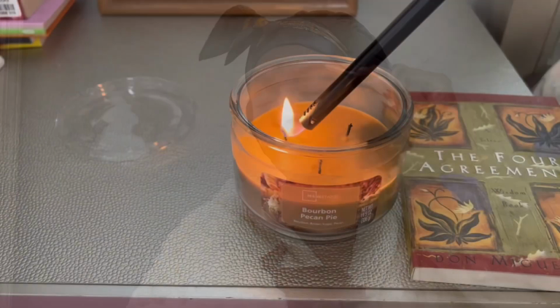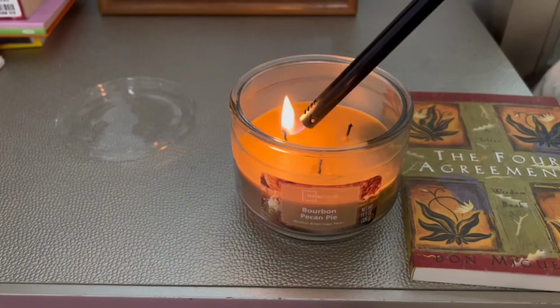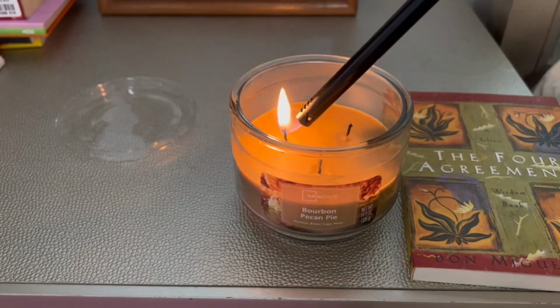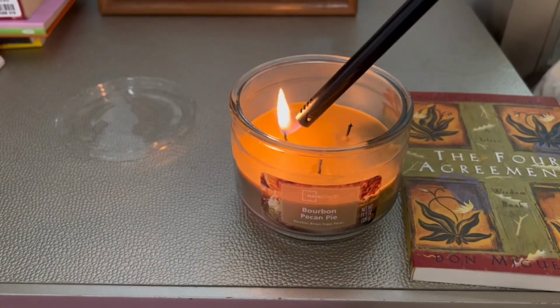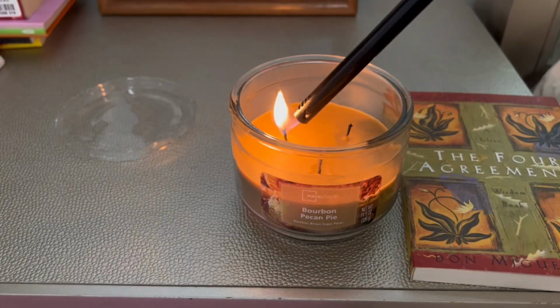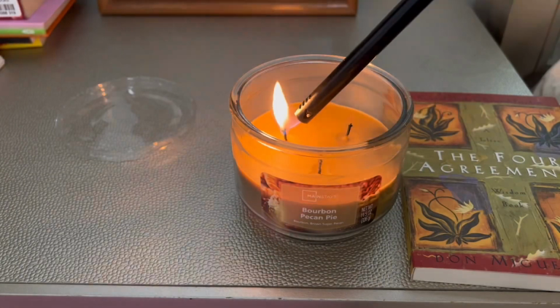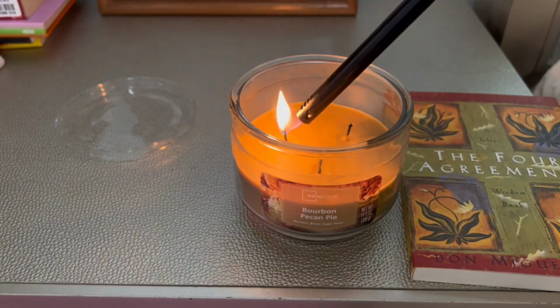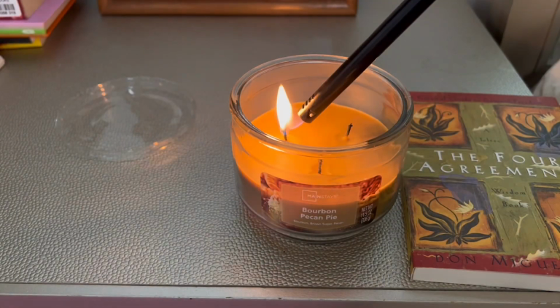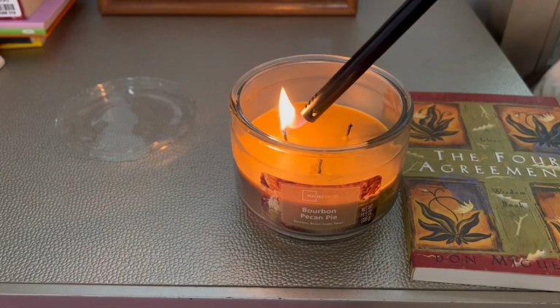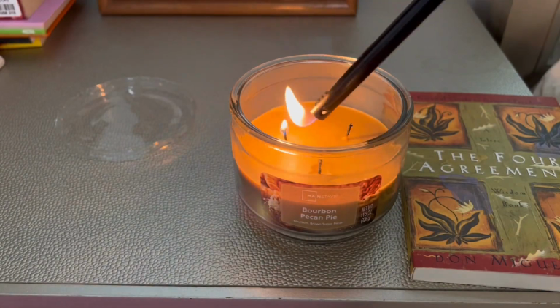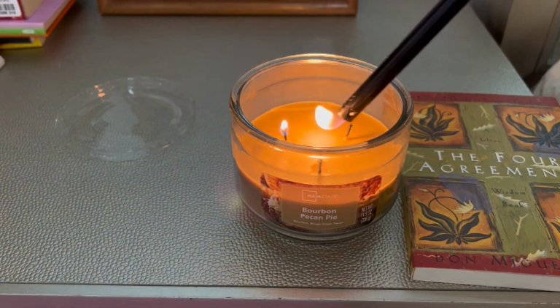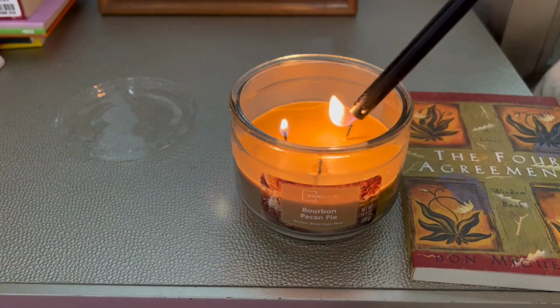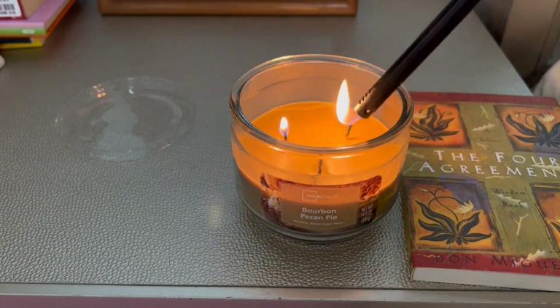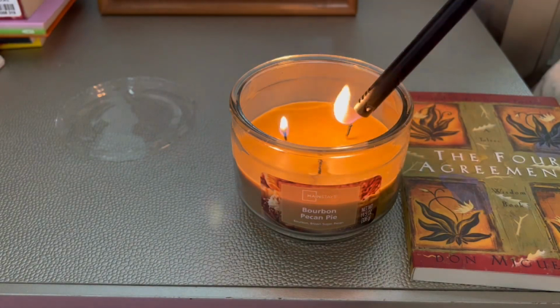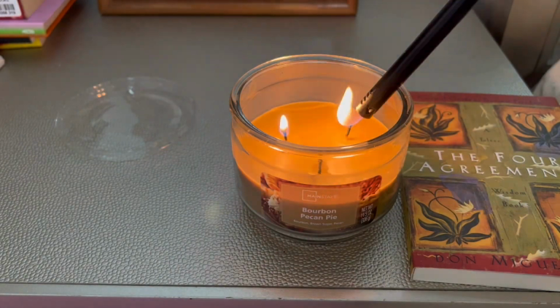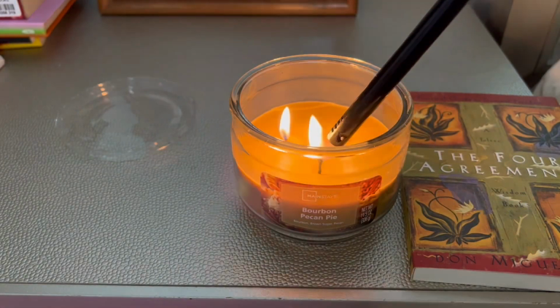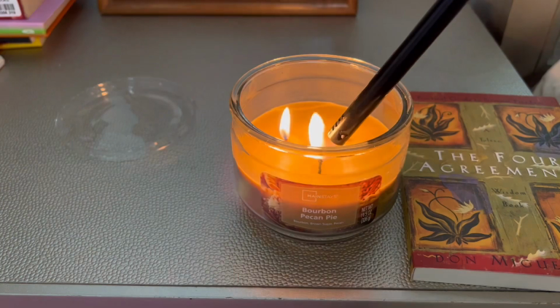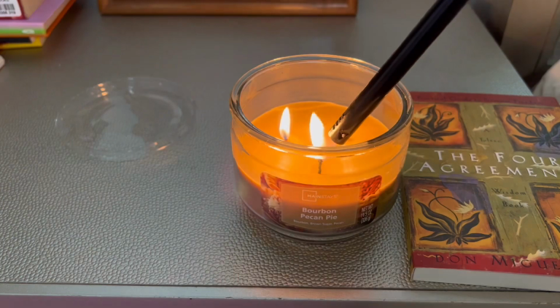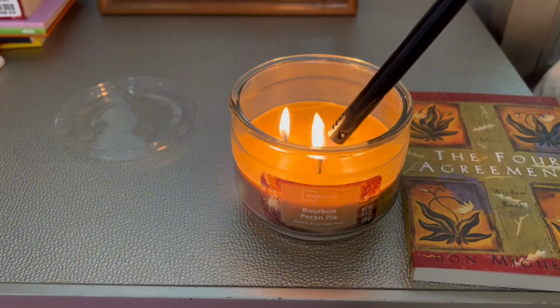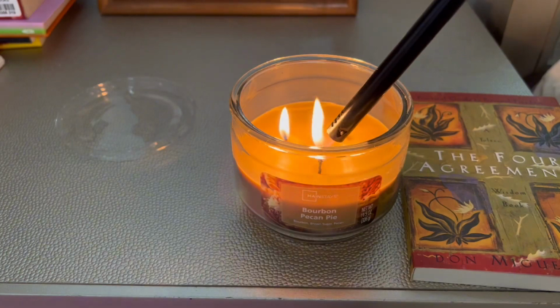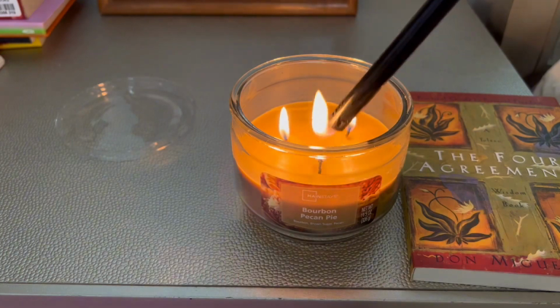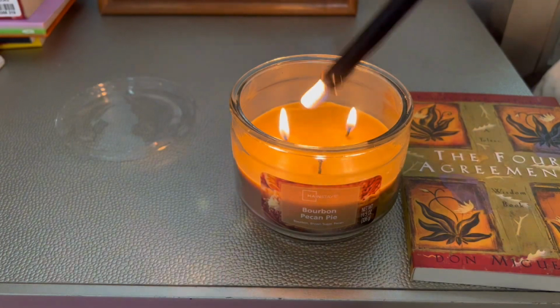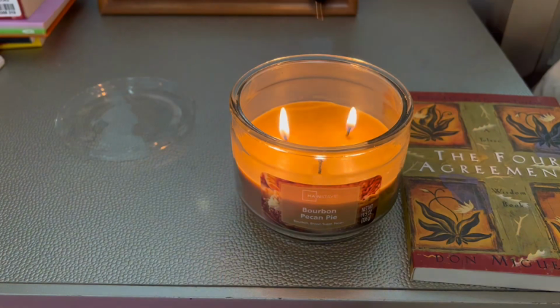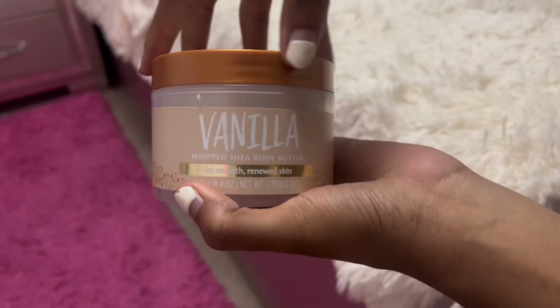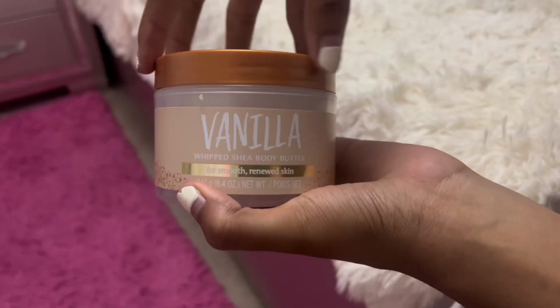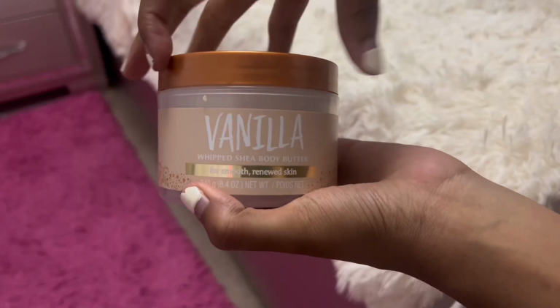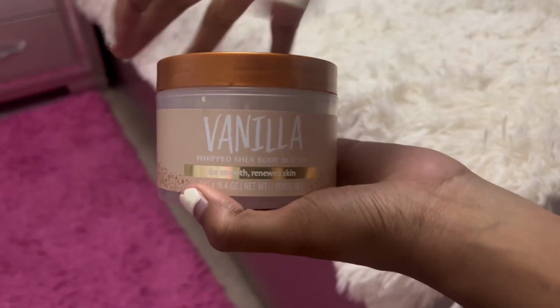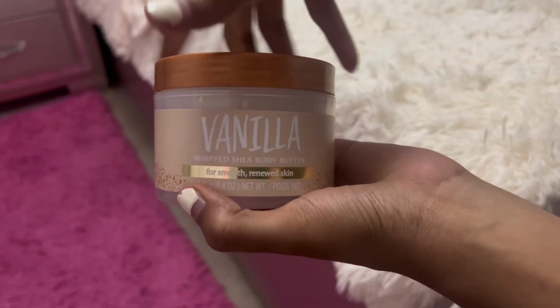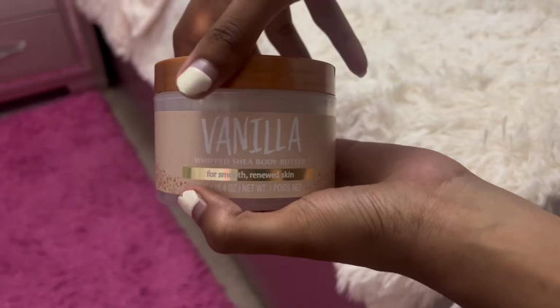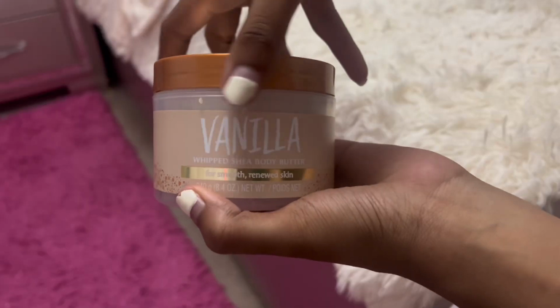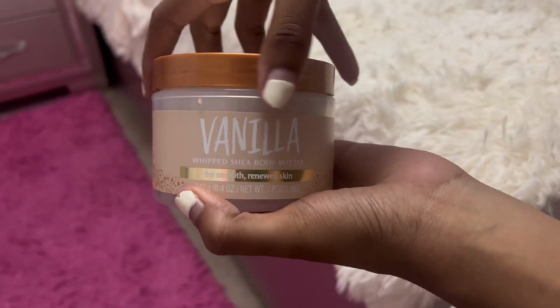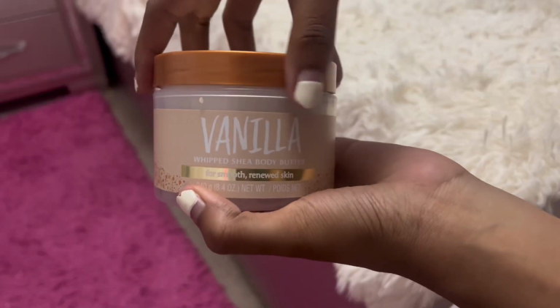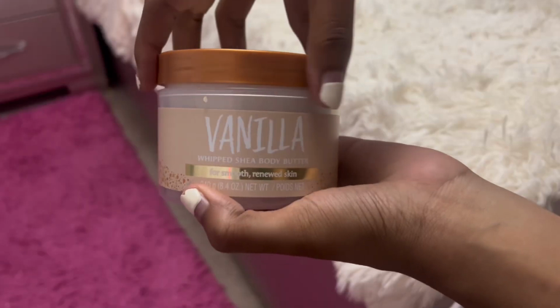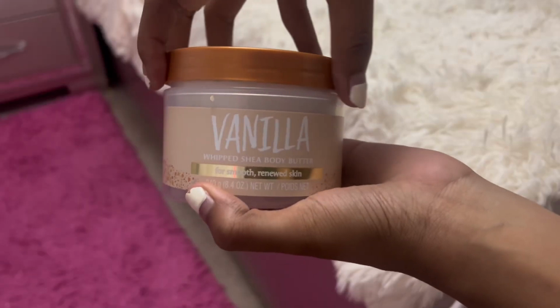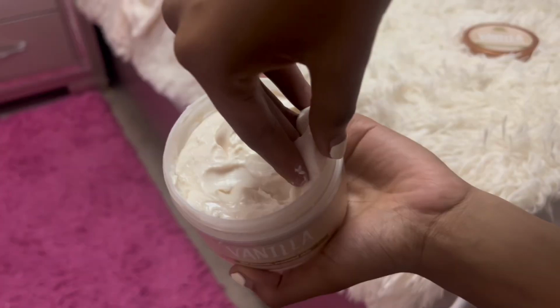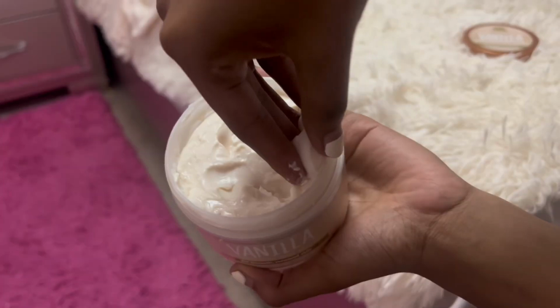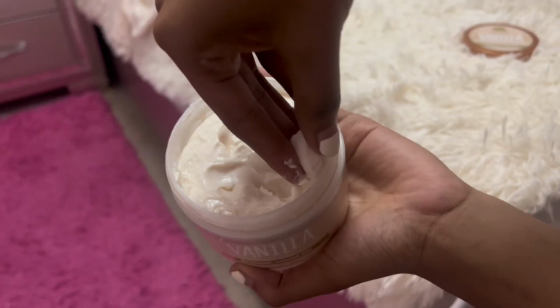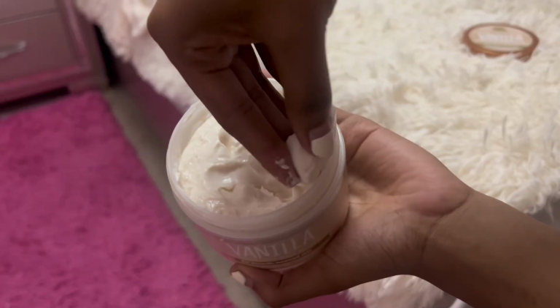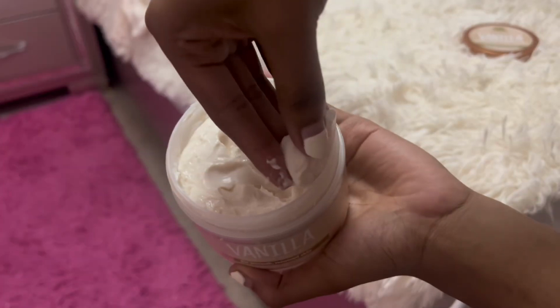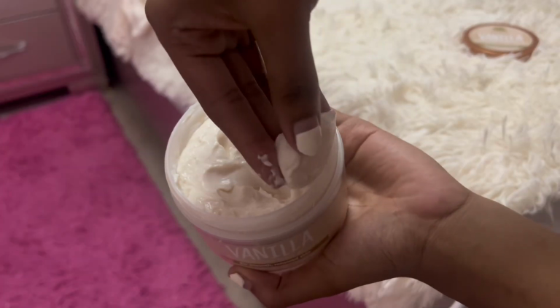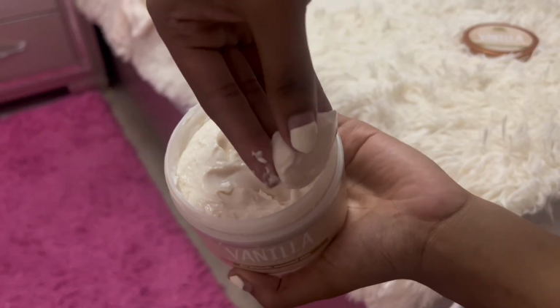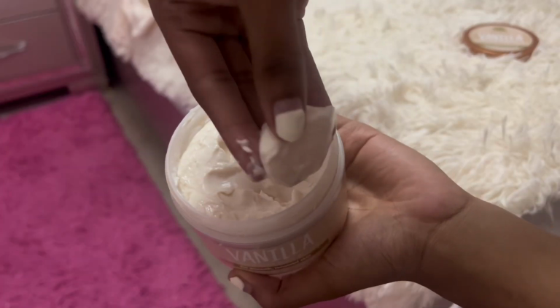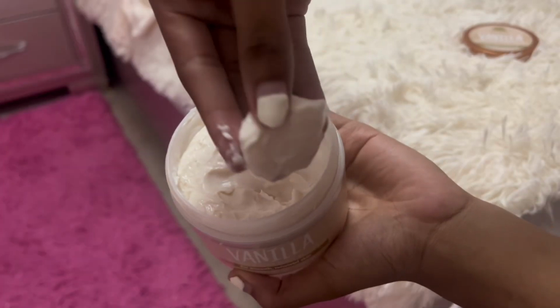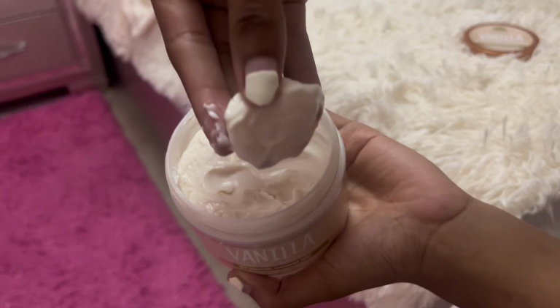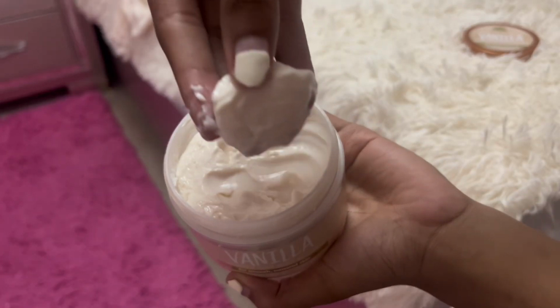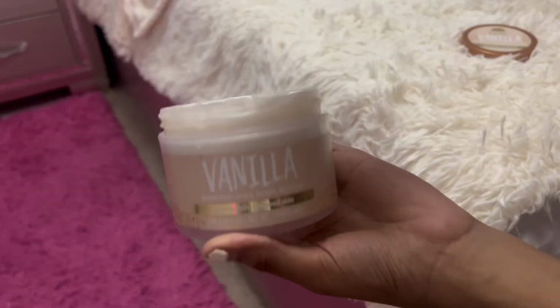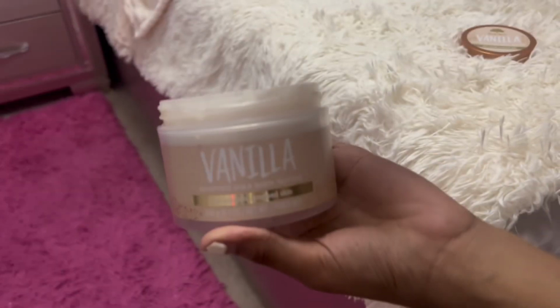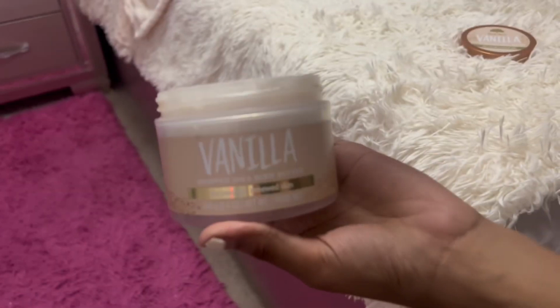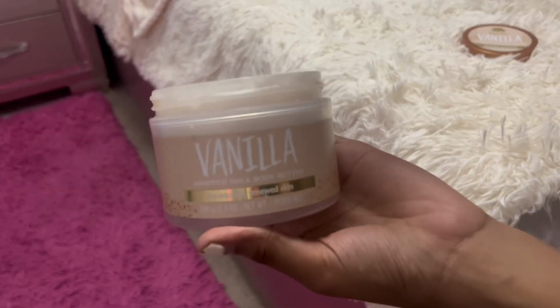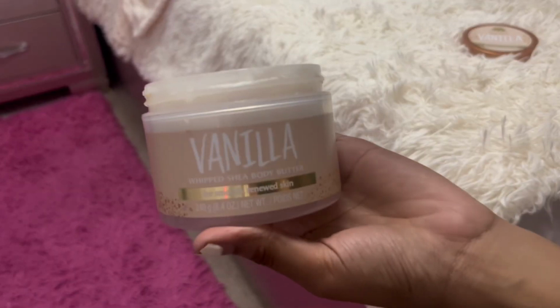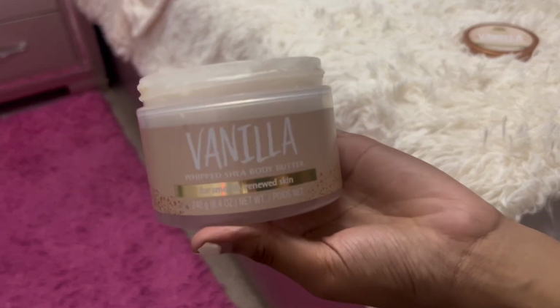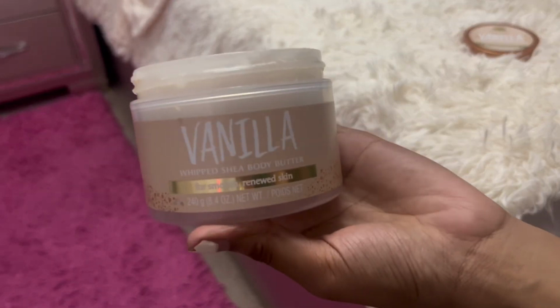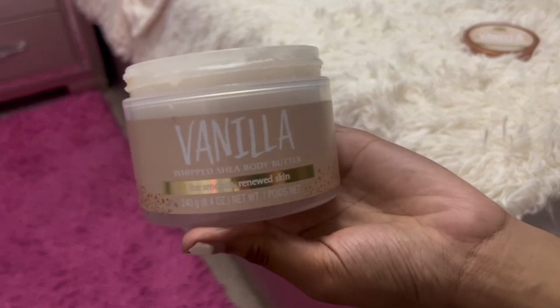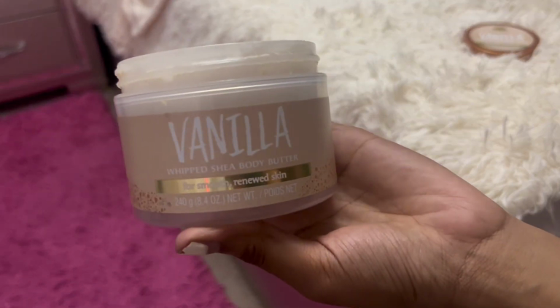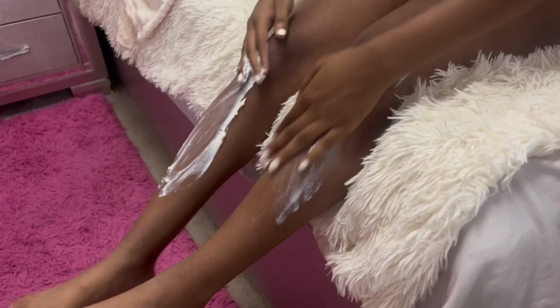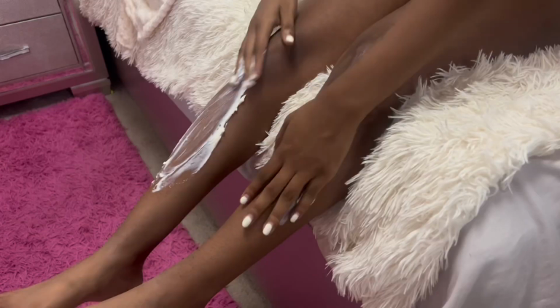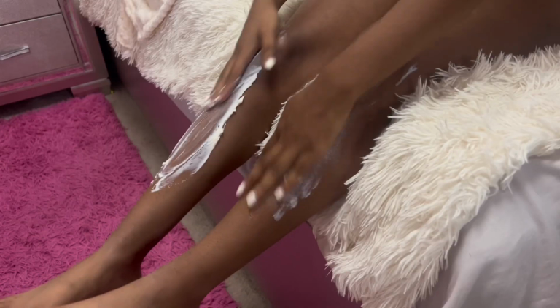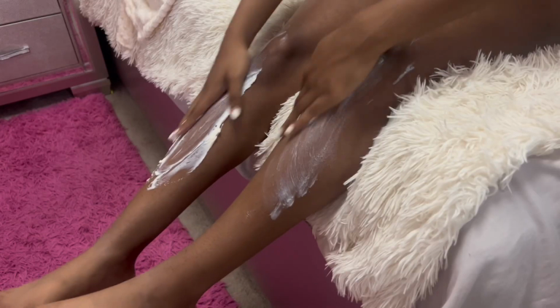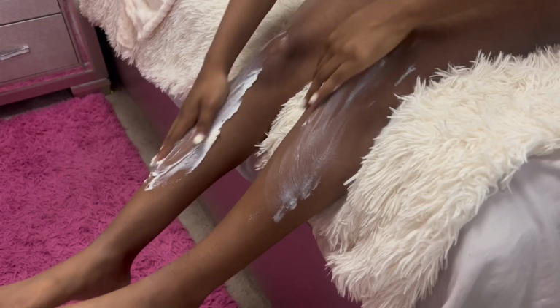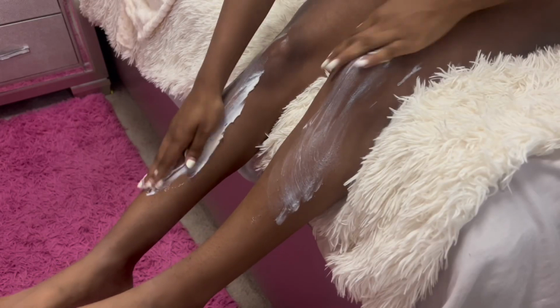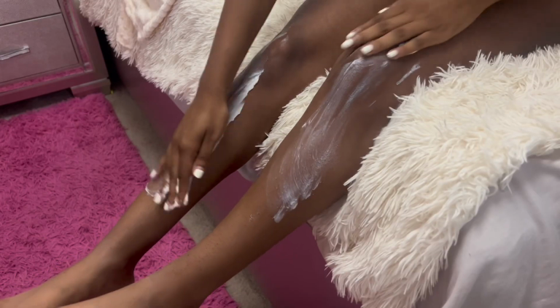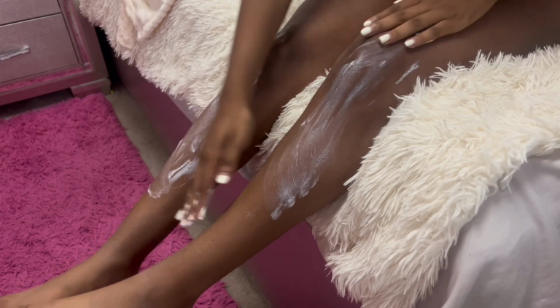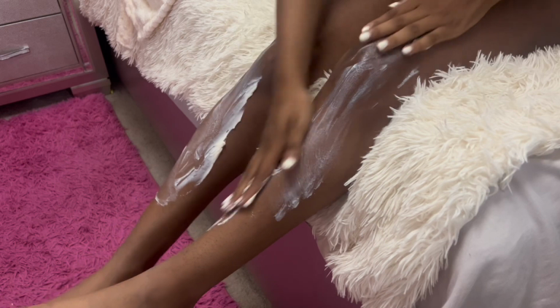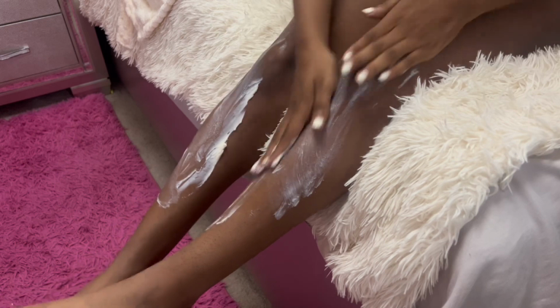We're gonna set the vibe for my journaling and reading section, but first I'm gonna moisturize my body with this vanilla body butter.